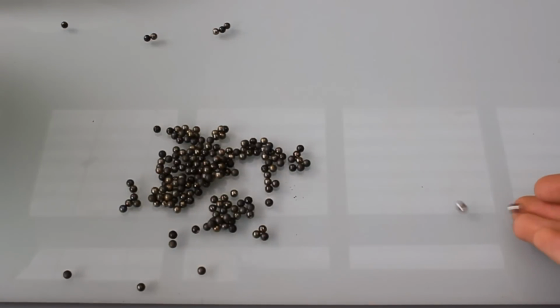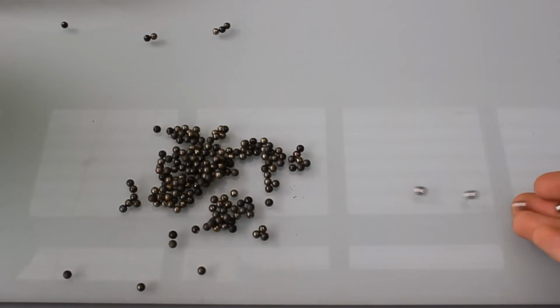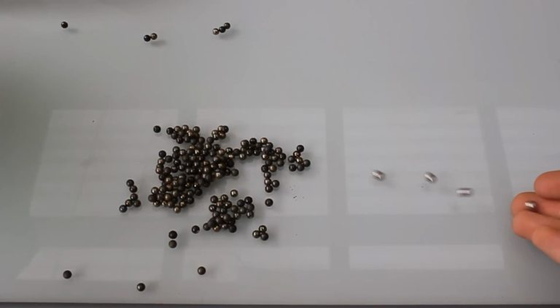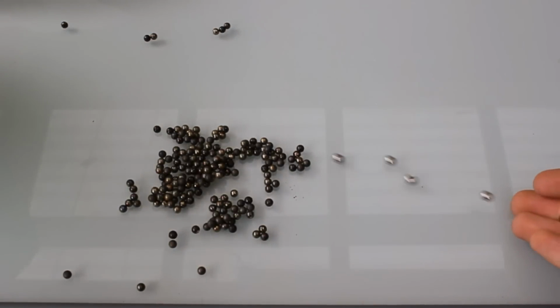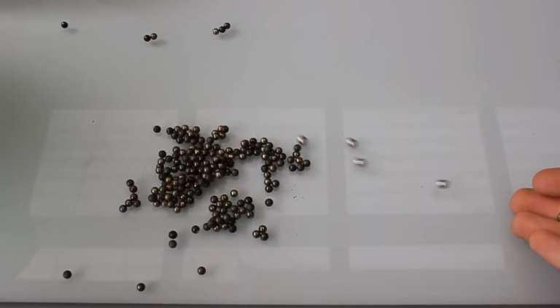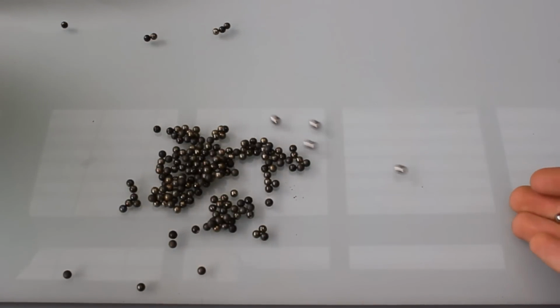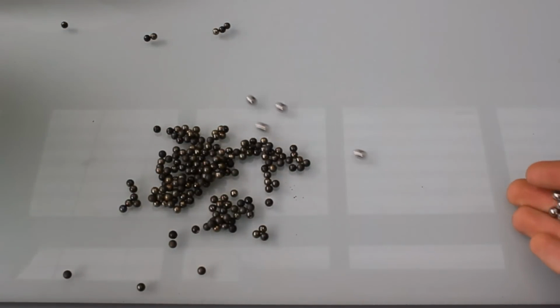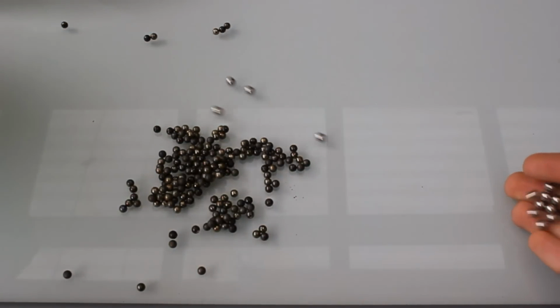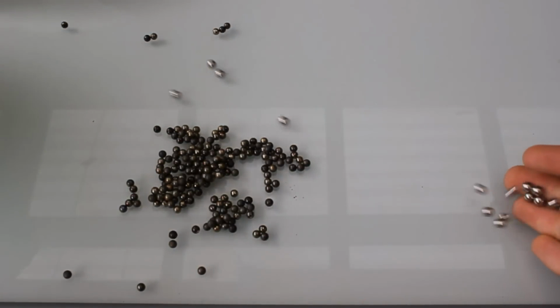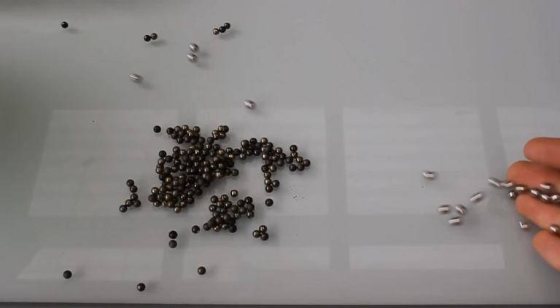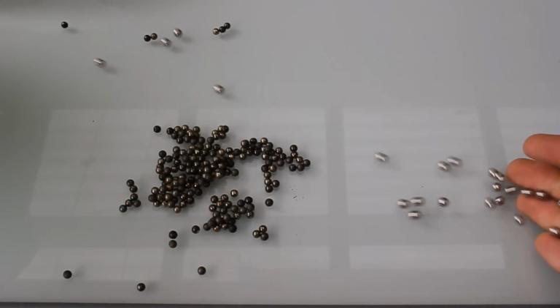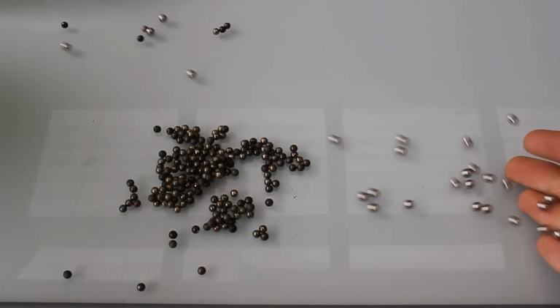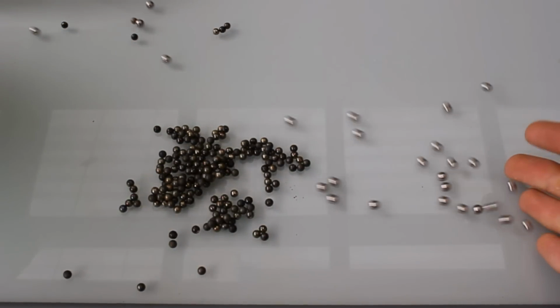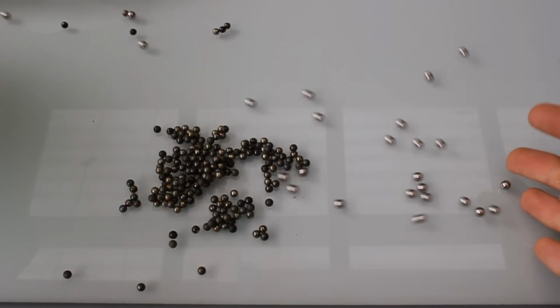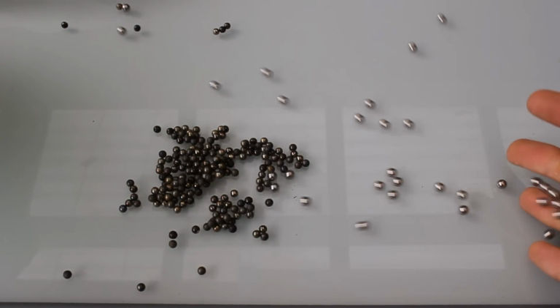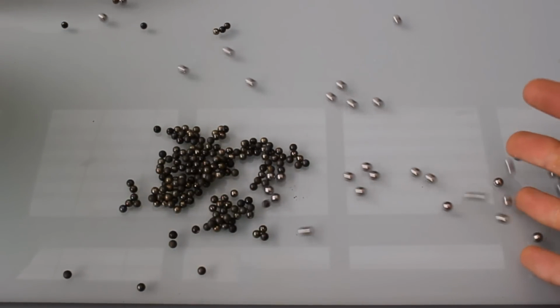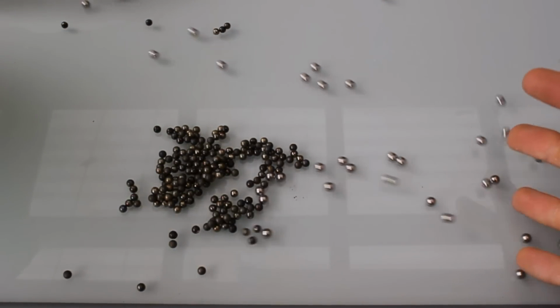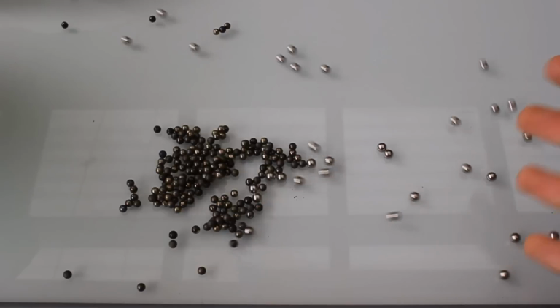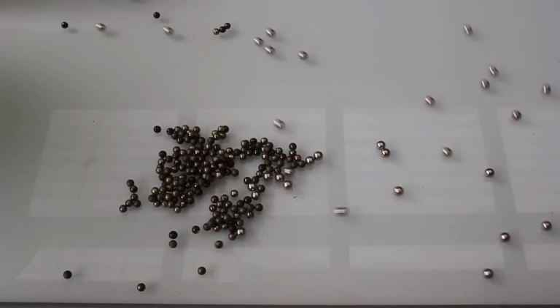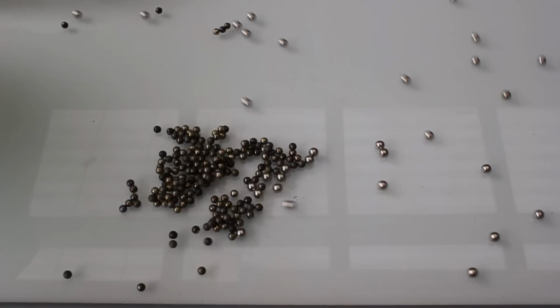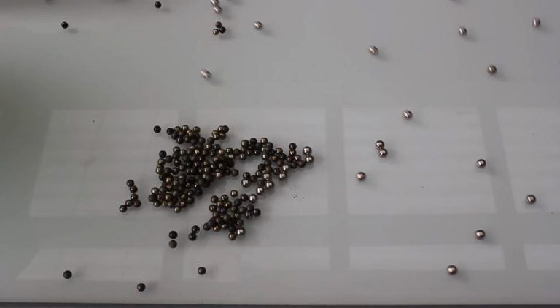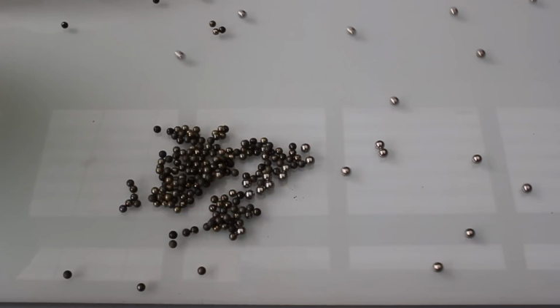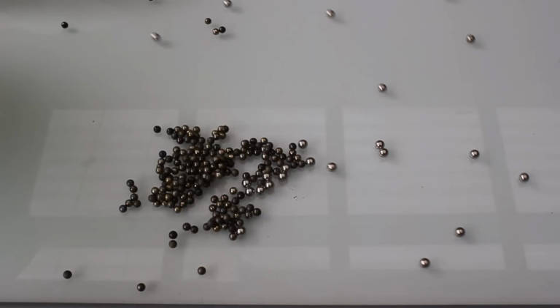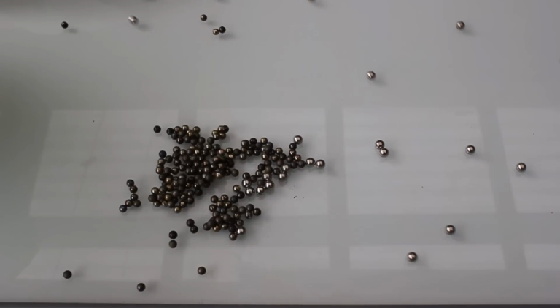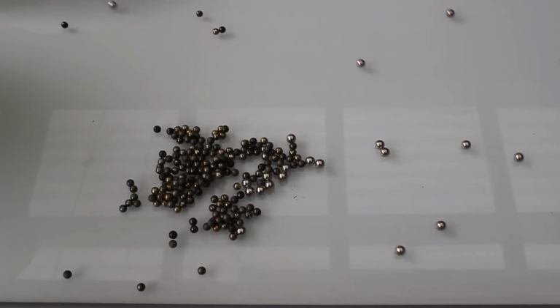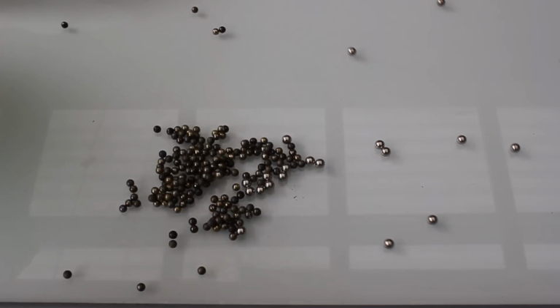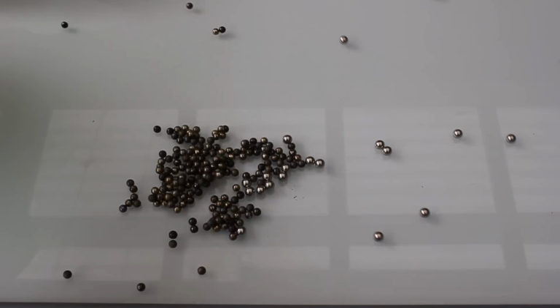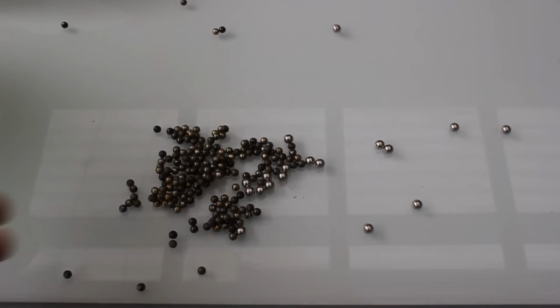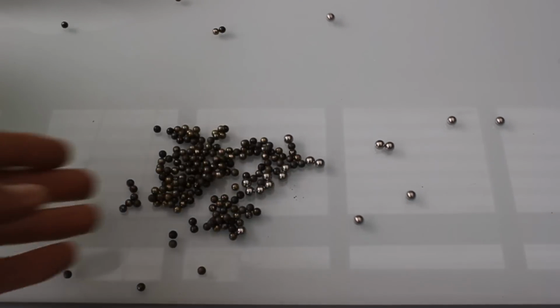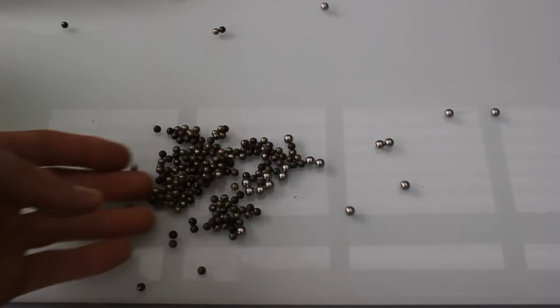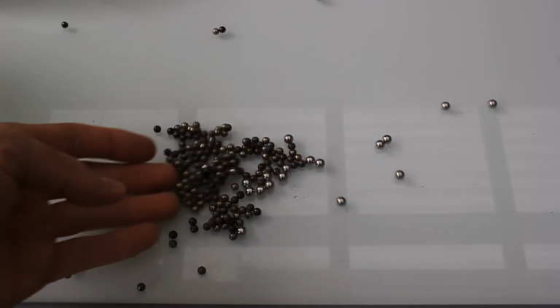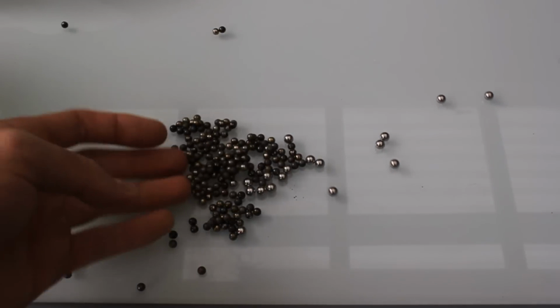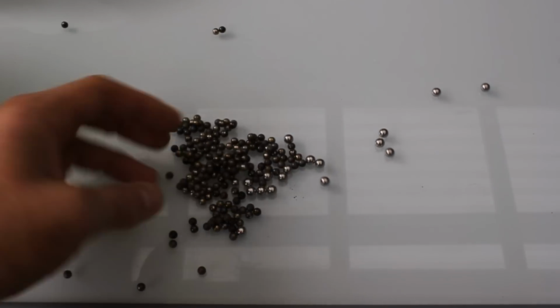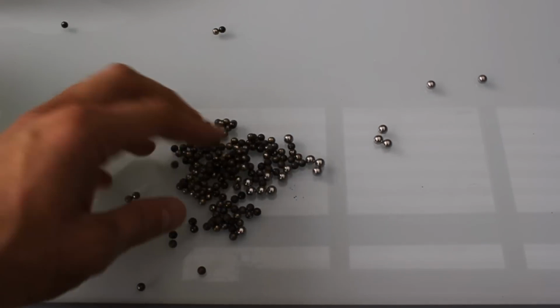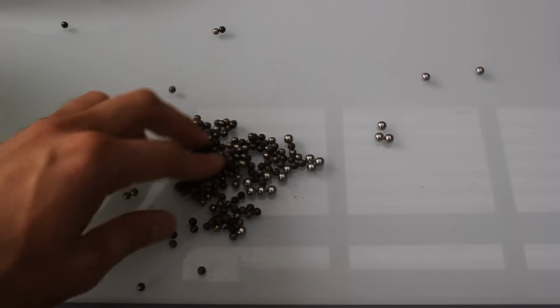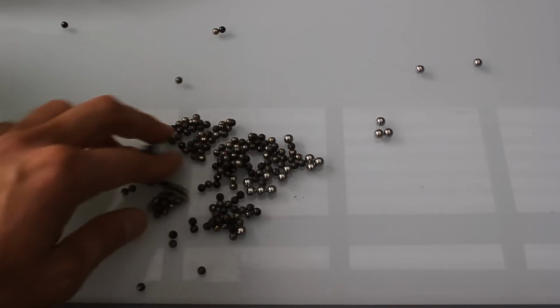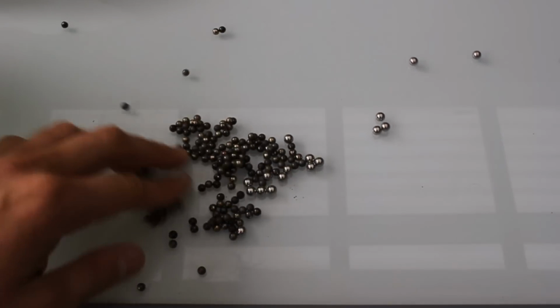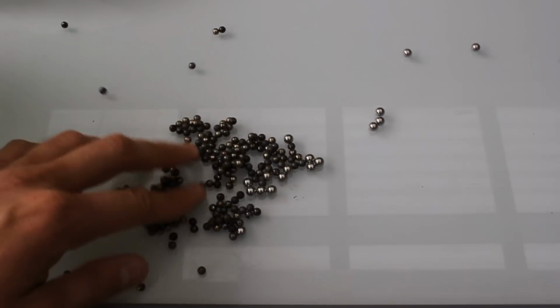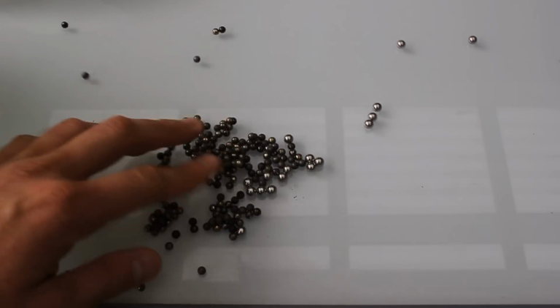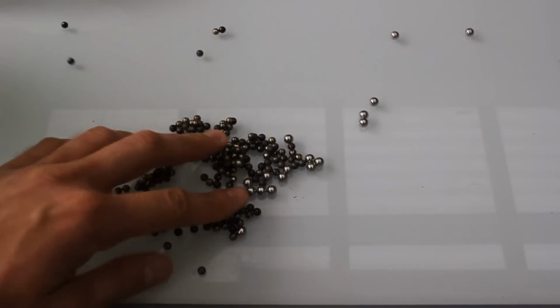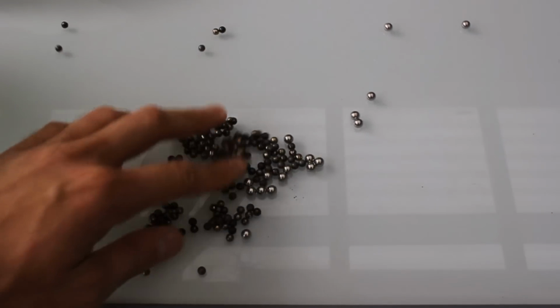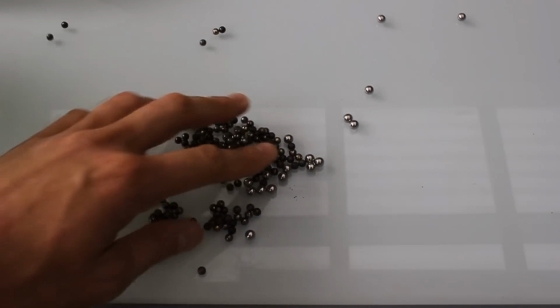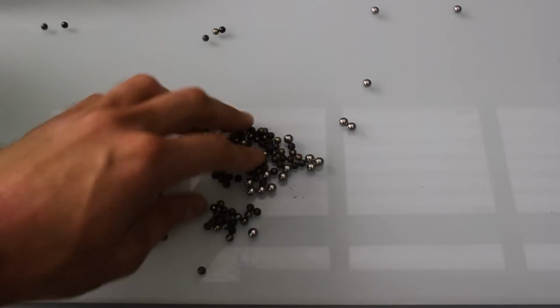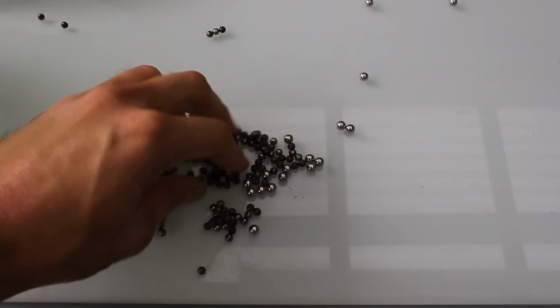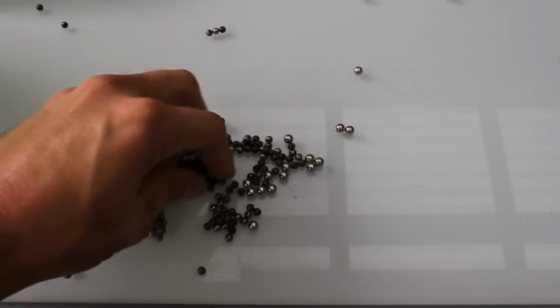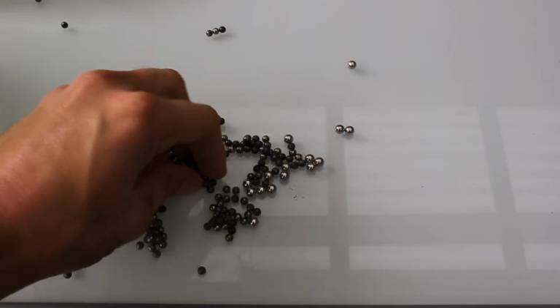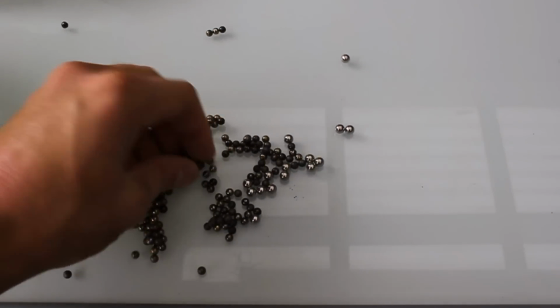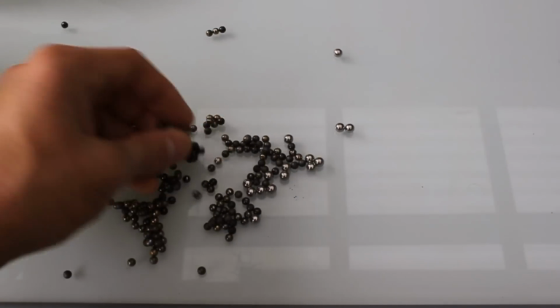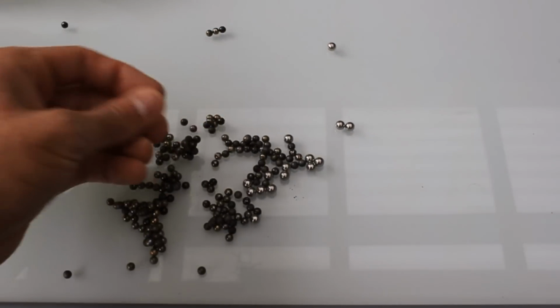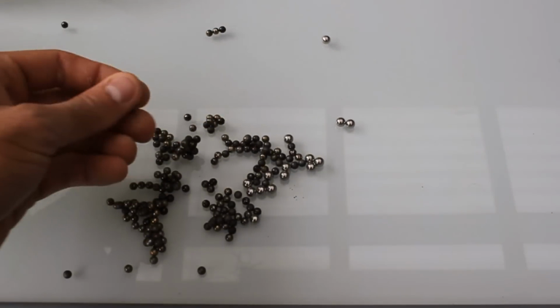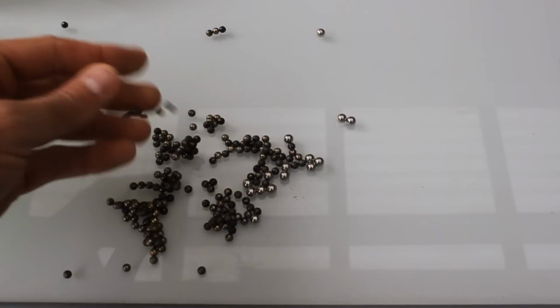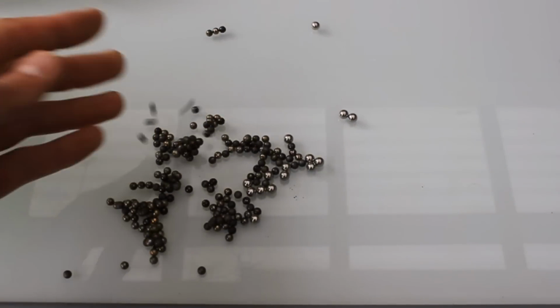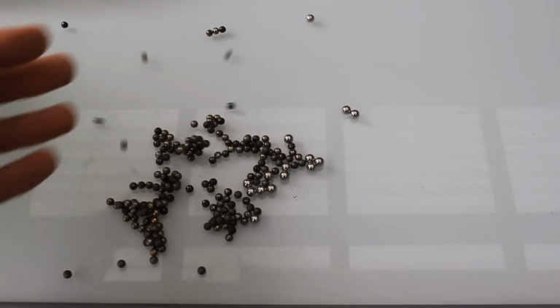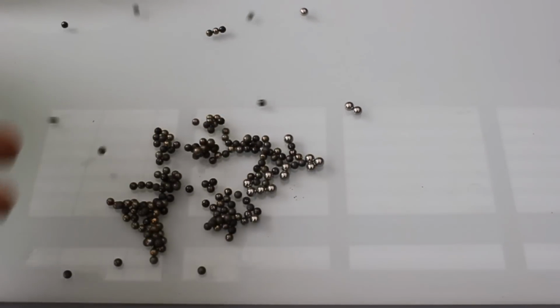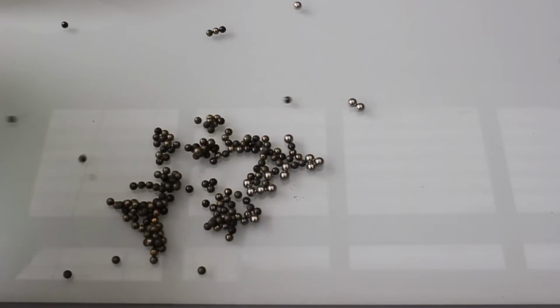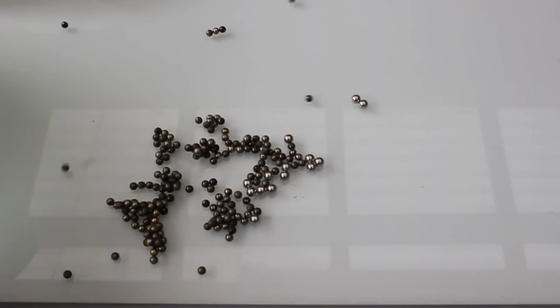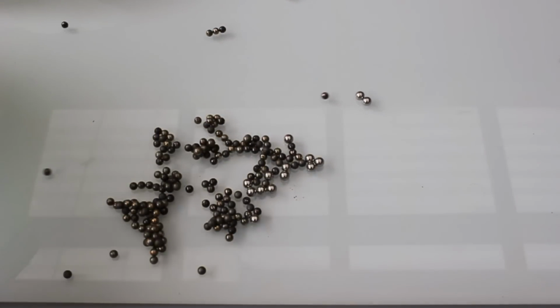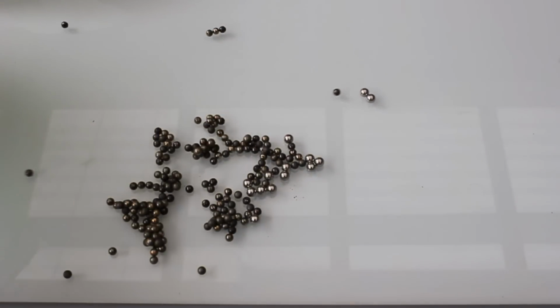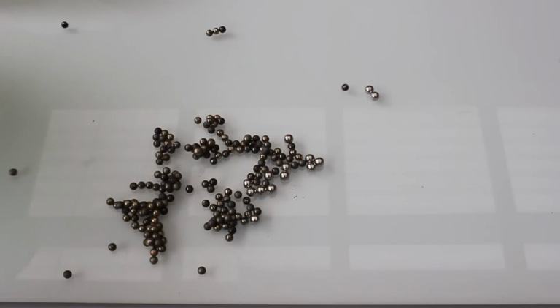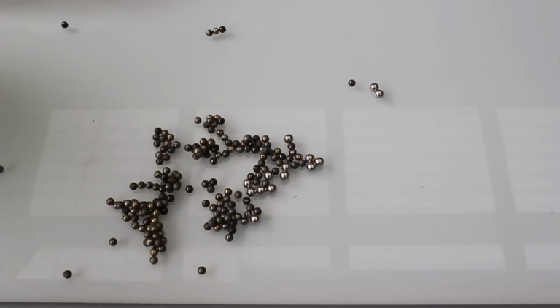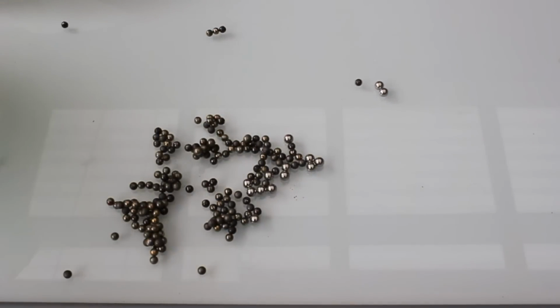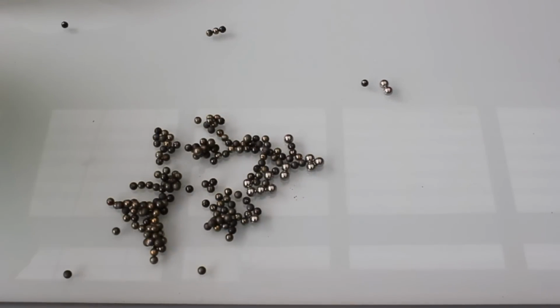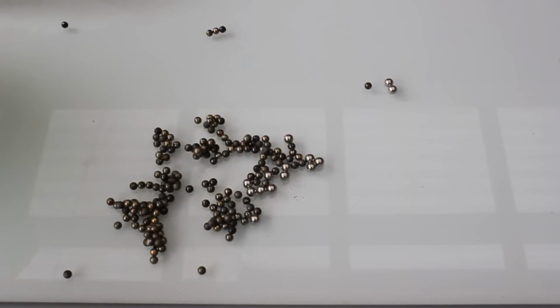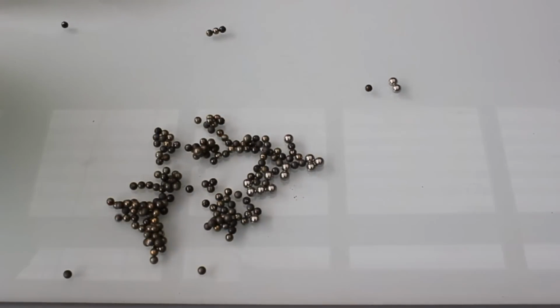So if you want to buy some expensive ball bearings, you can essentially buy some Neo balls, Bucky balls, or neodymium spheres — and set them on fire.